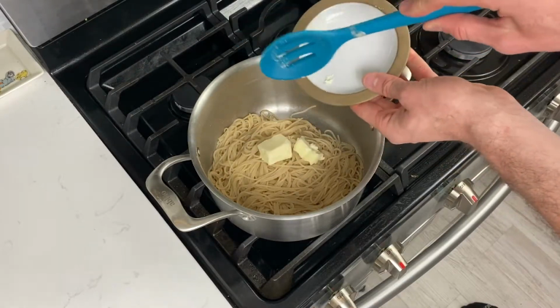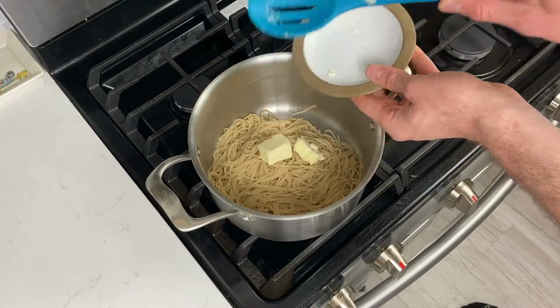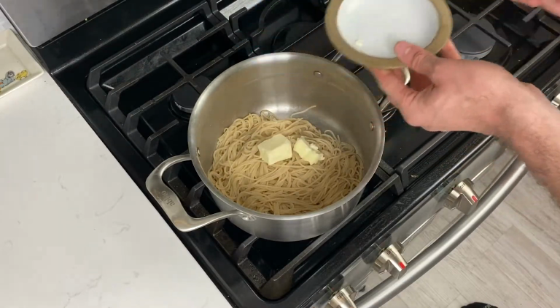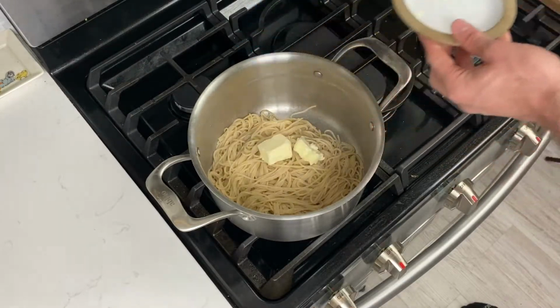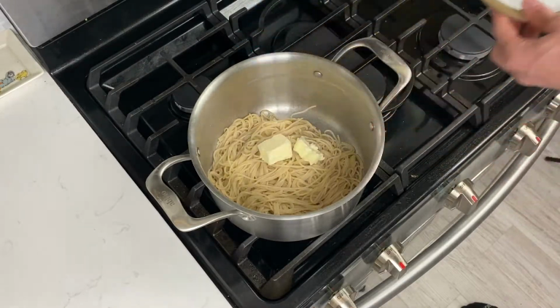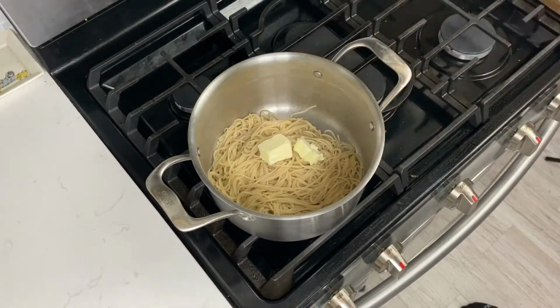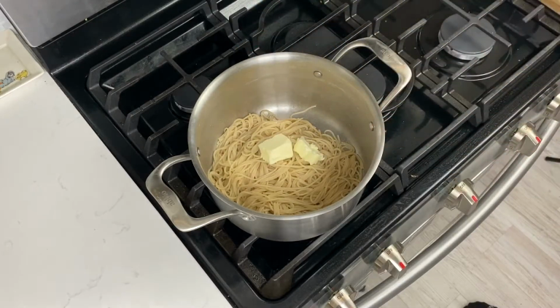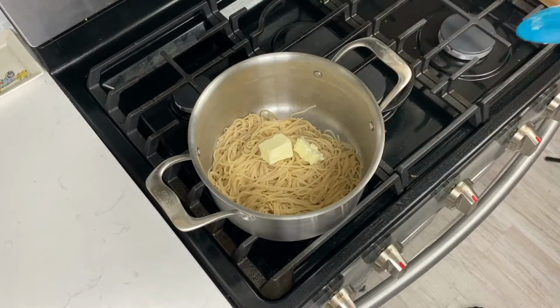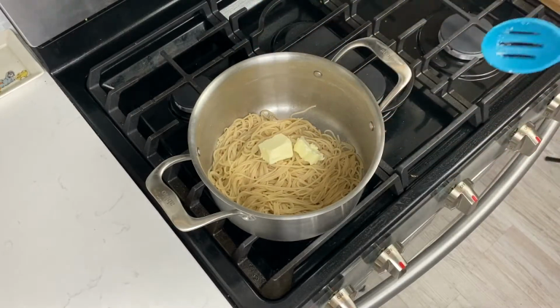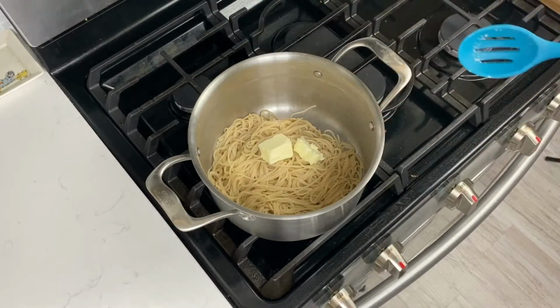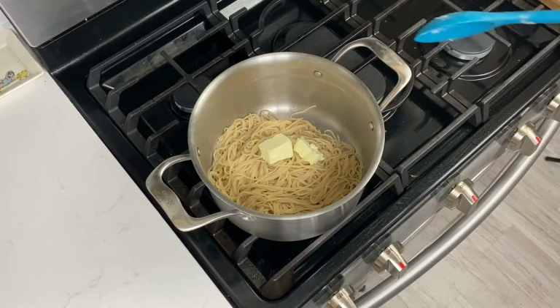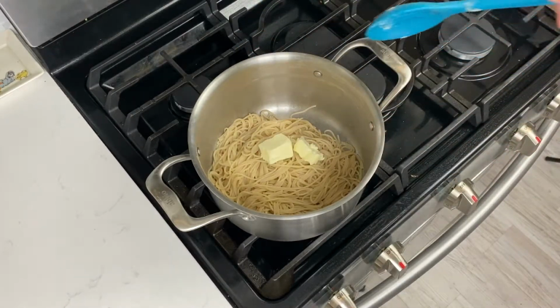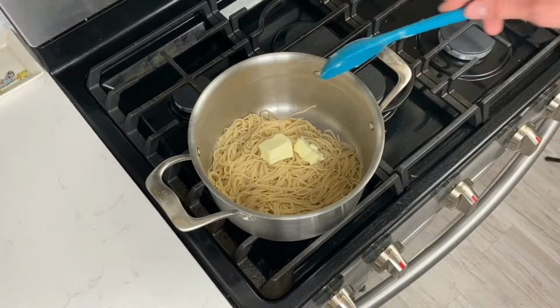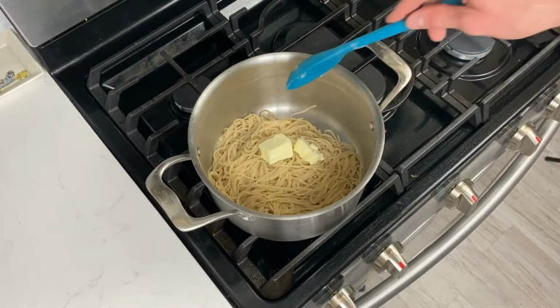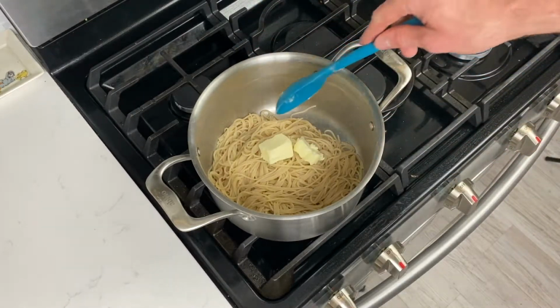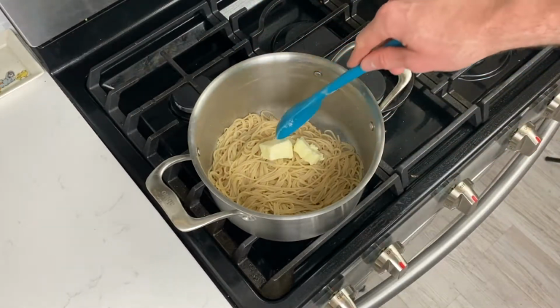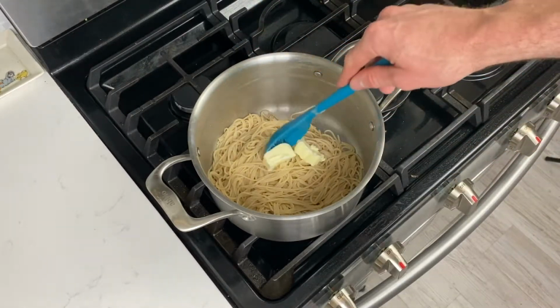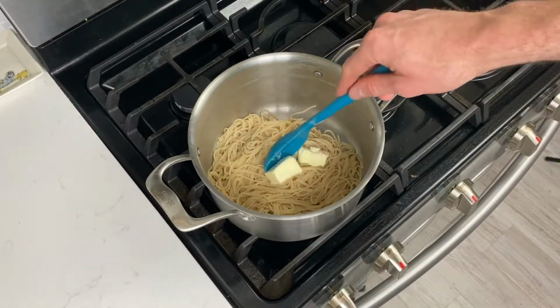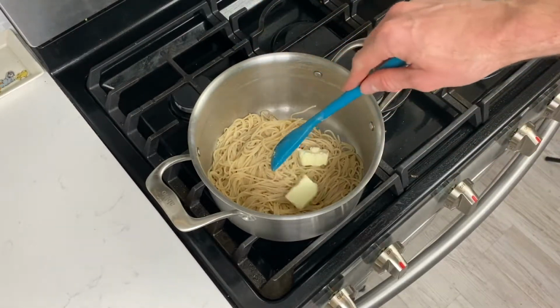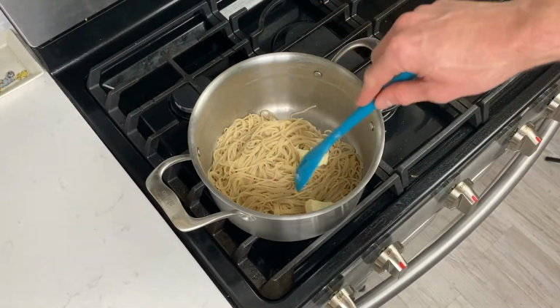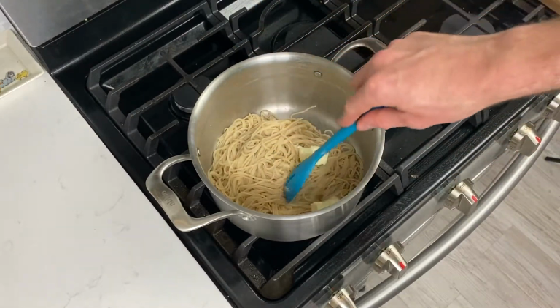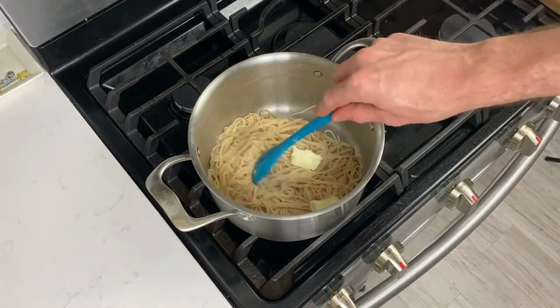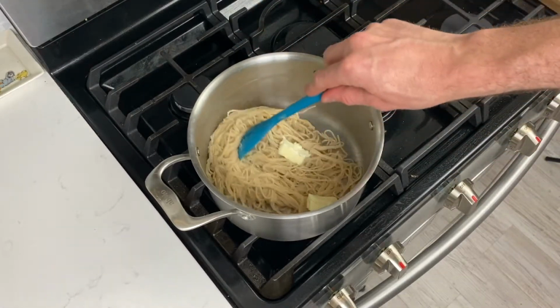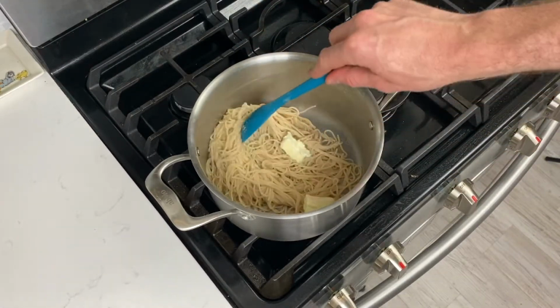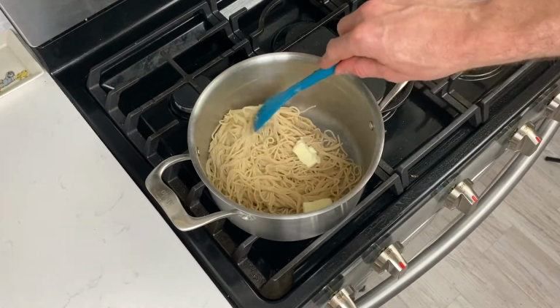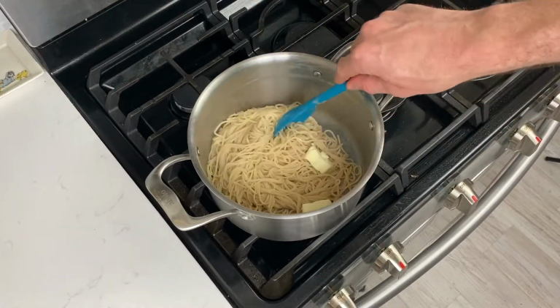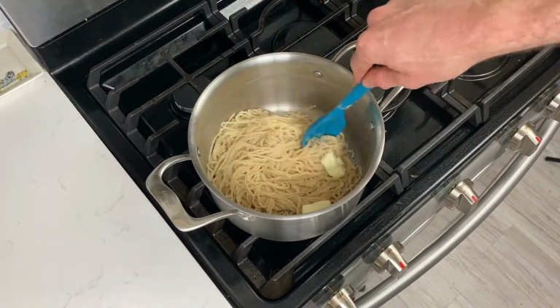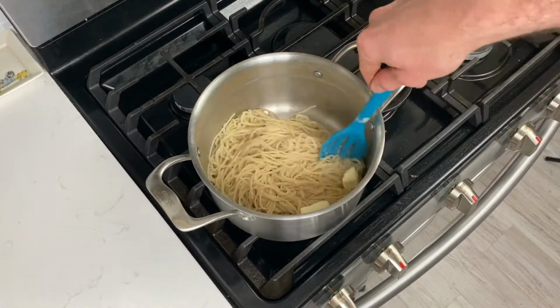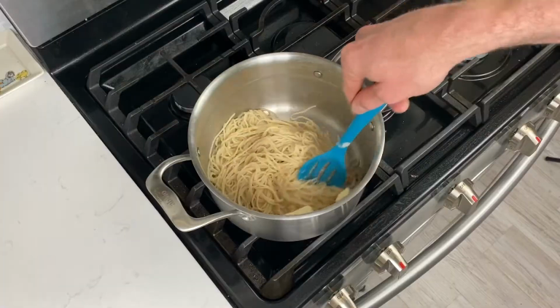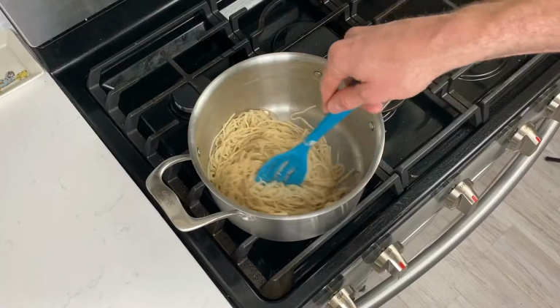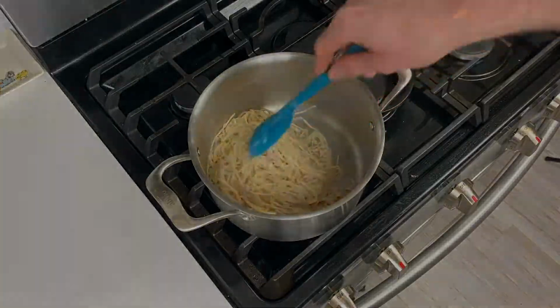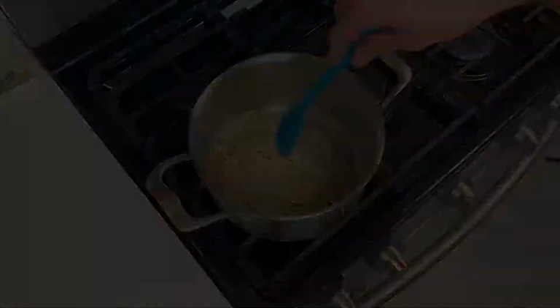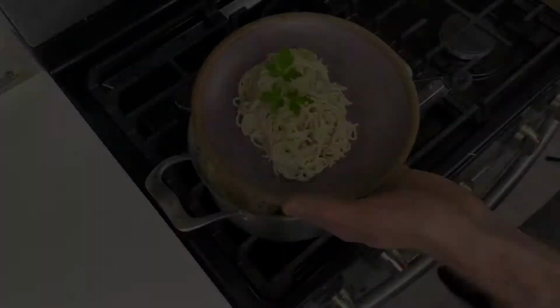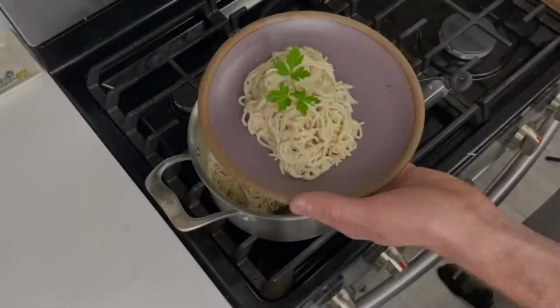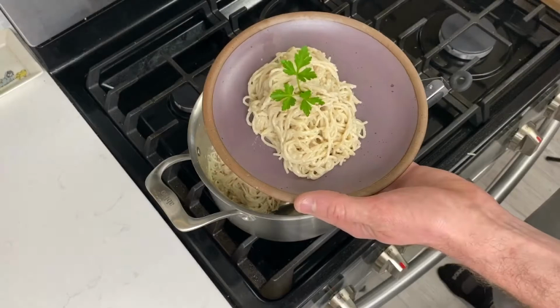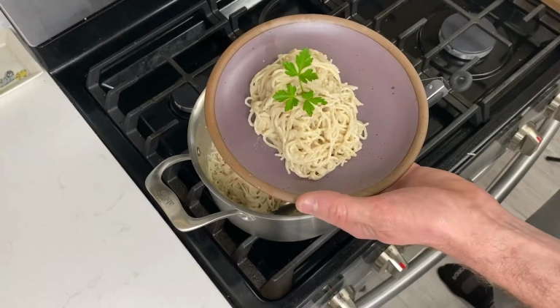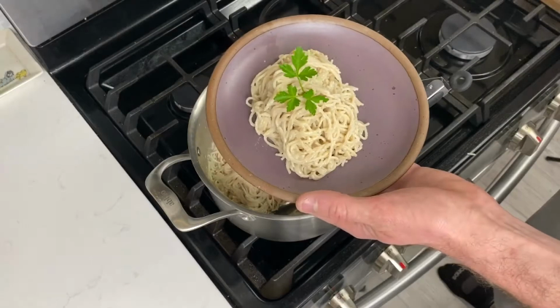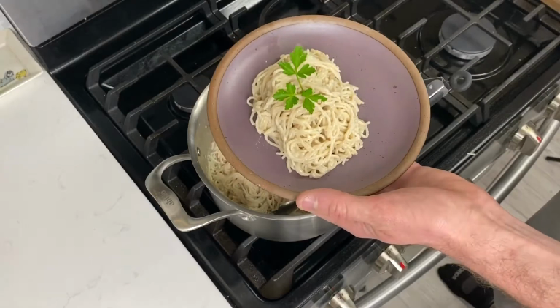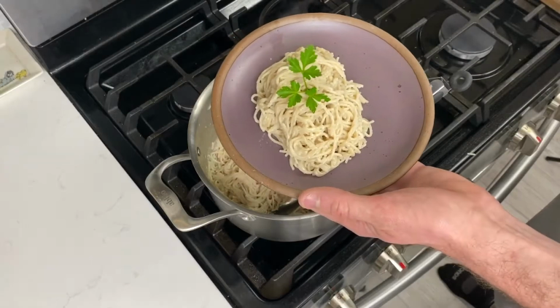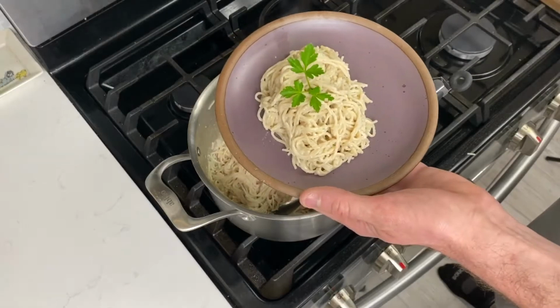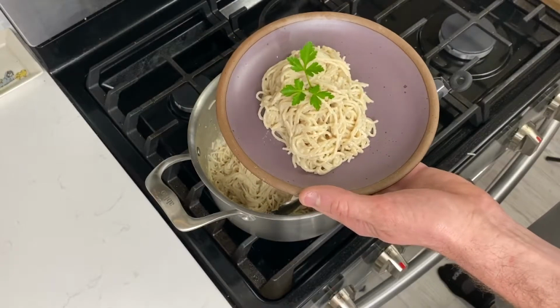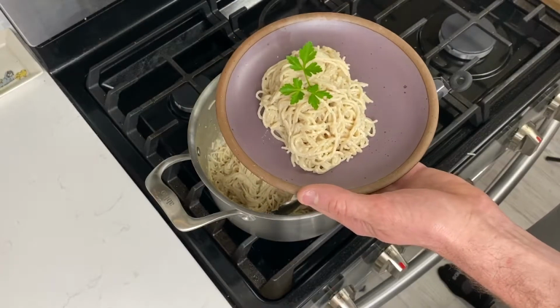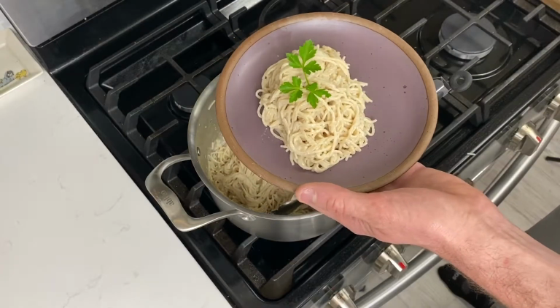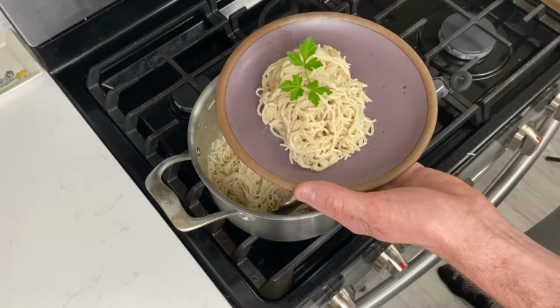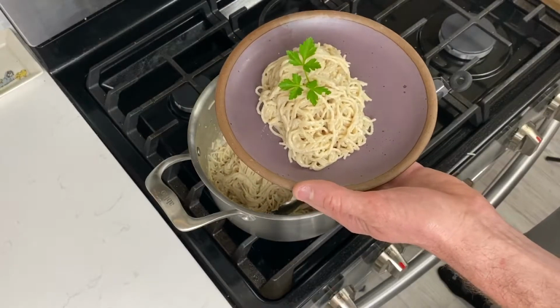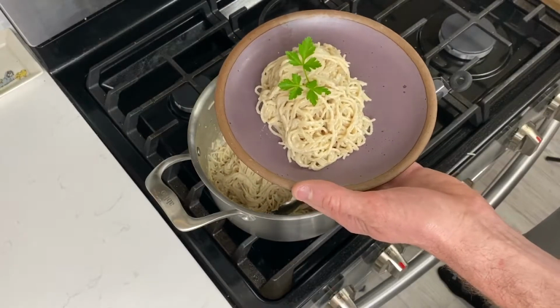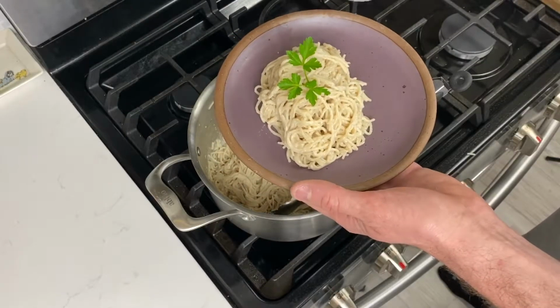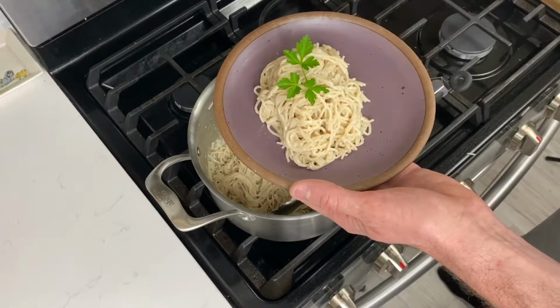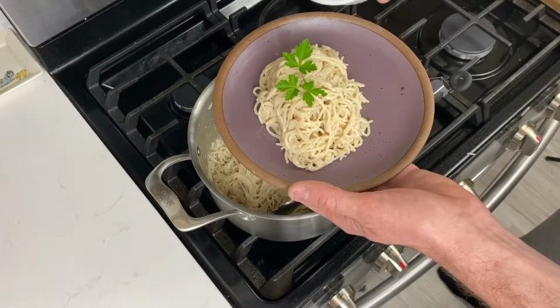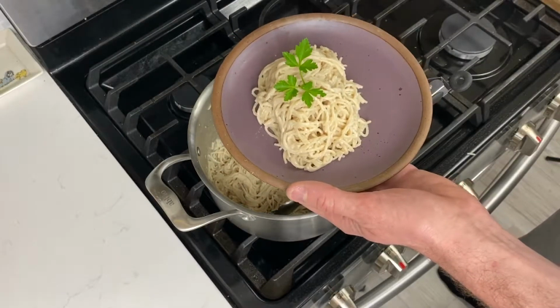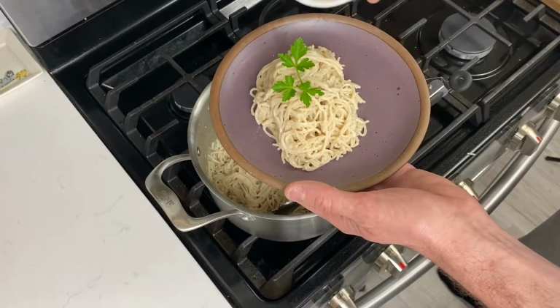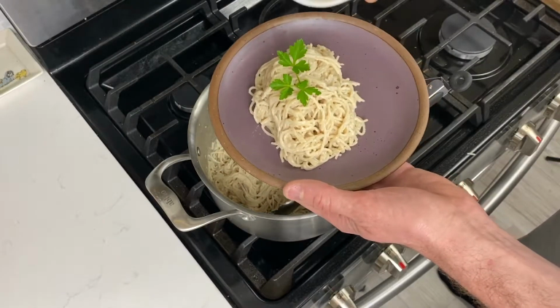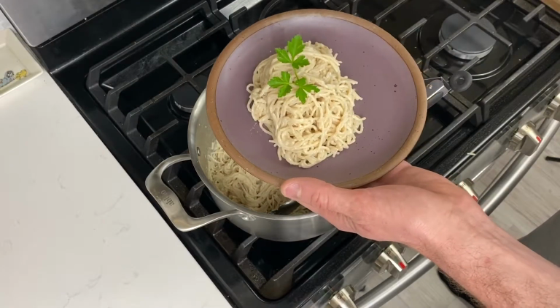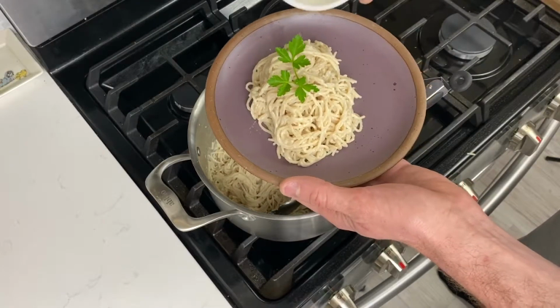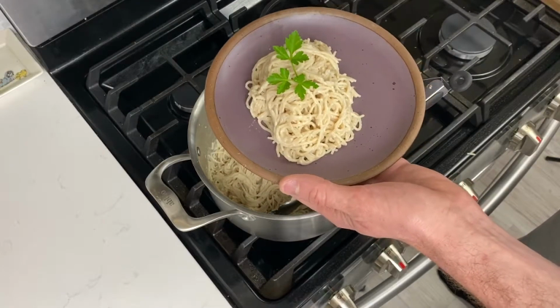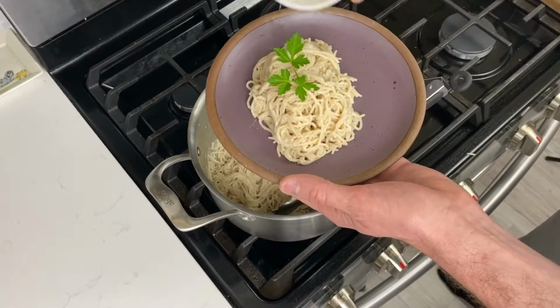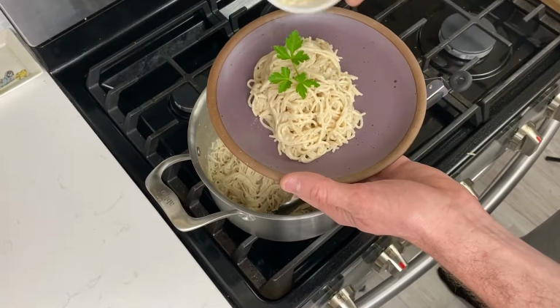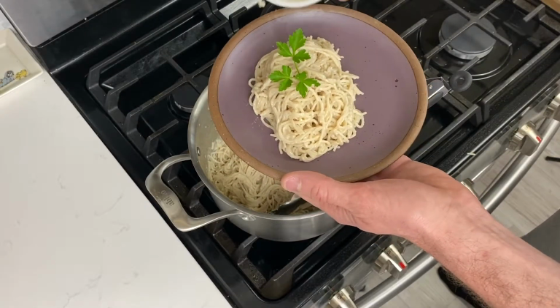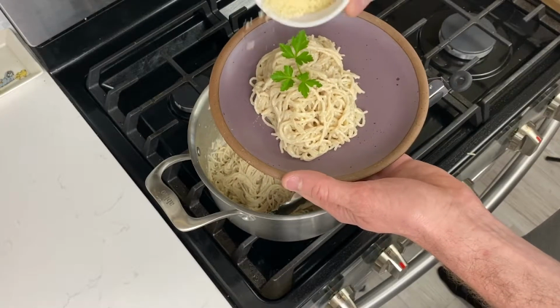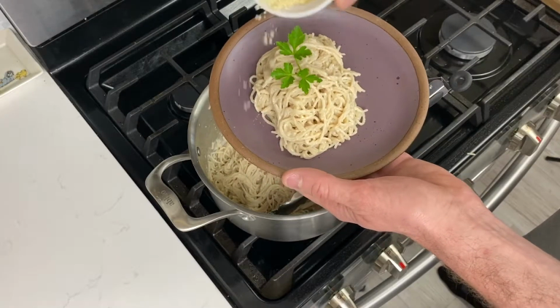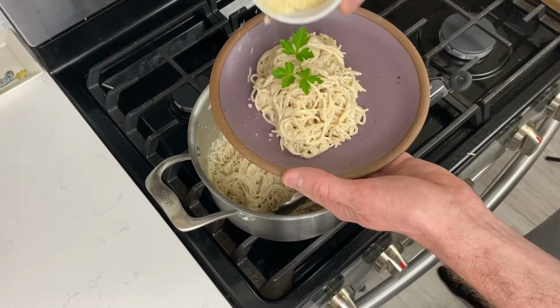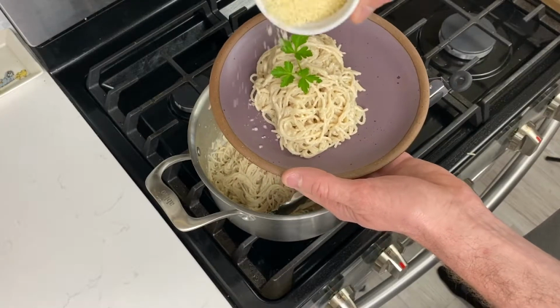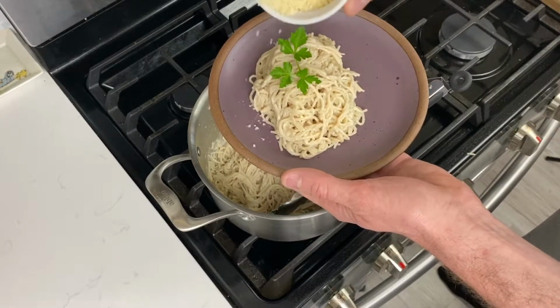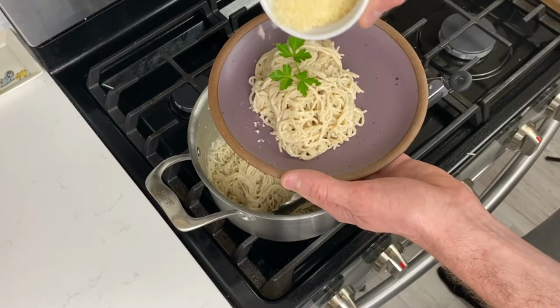Or do what we're doing here and just add butter and cheese to finish it off. Enjoy!